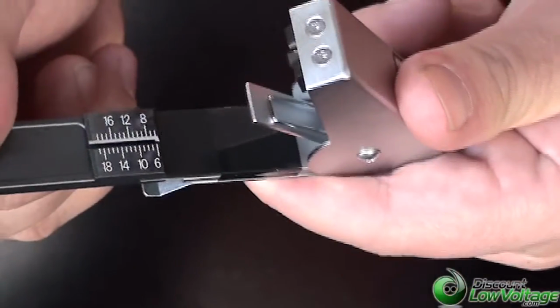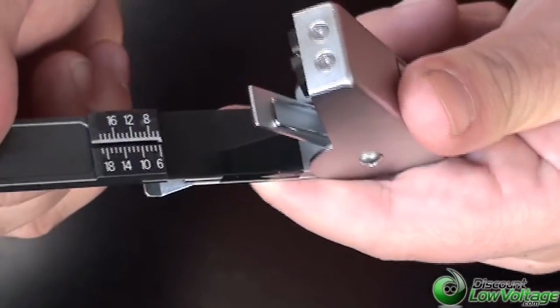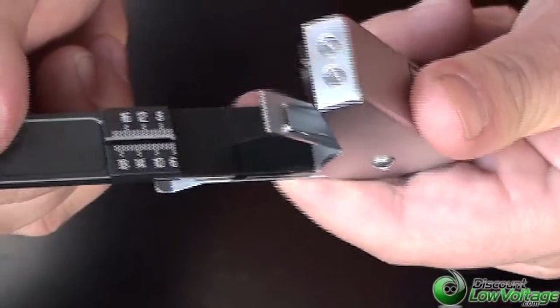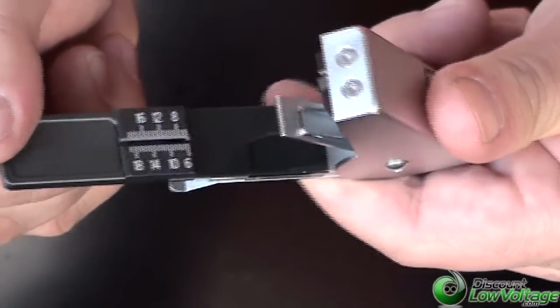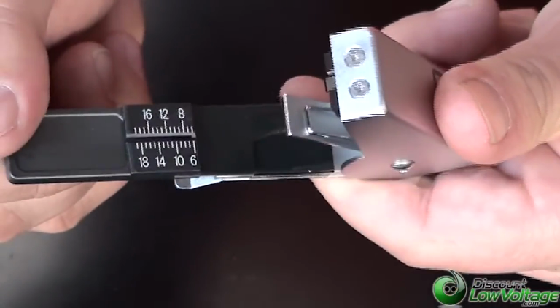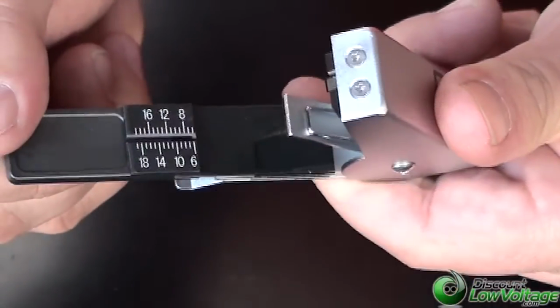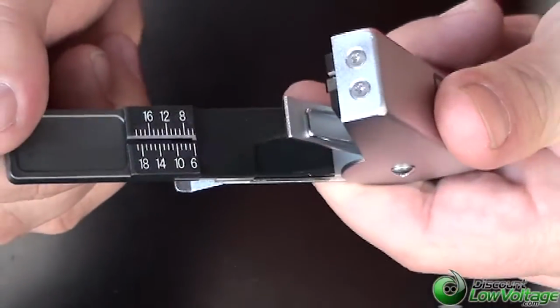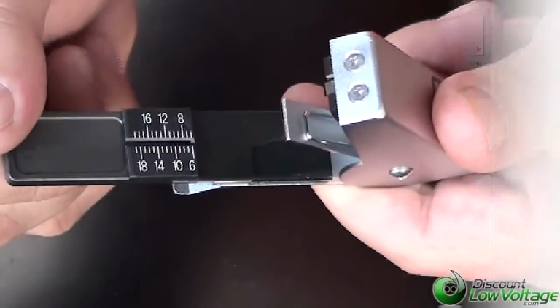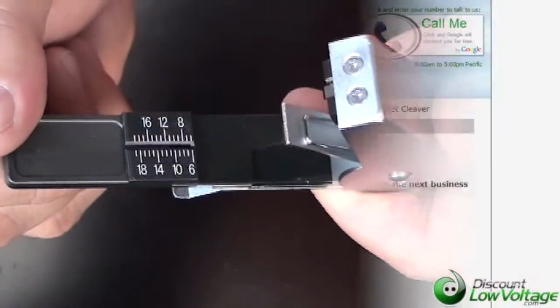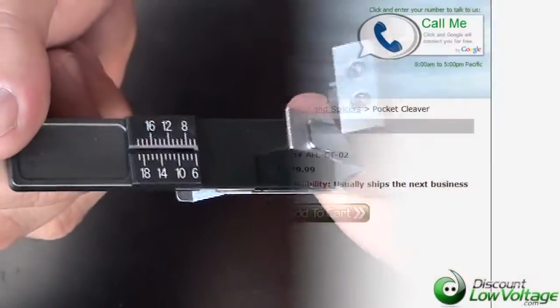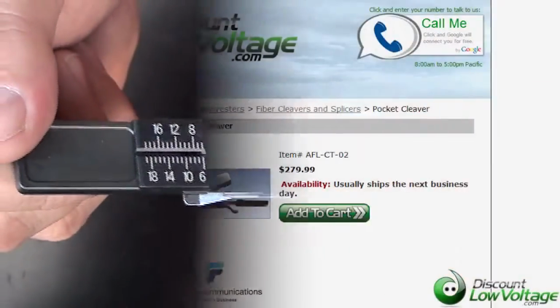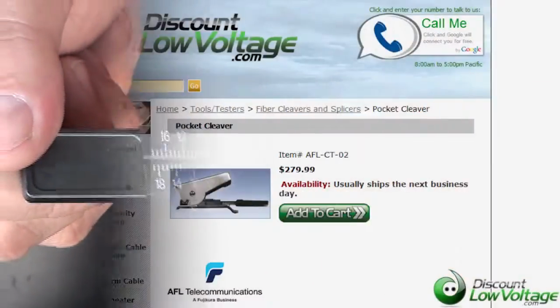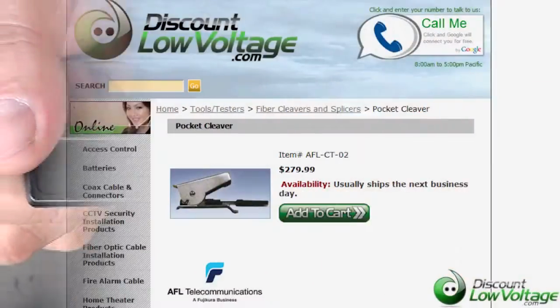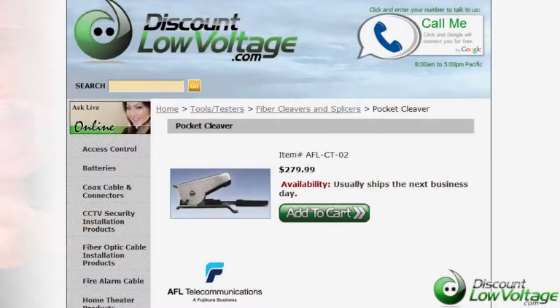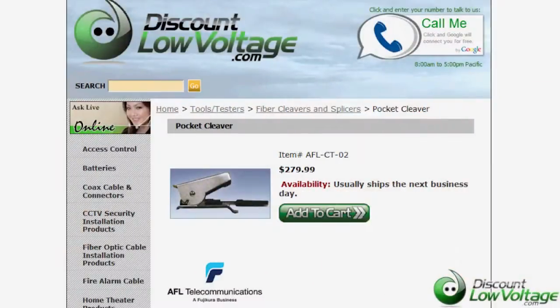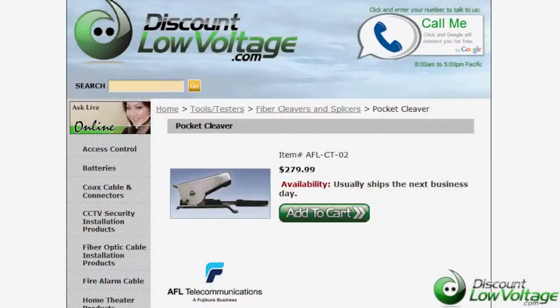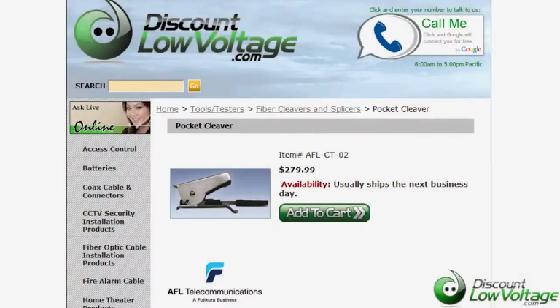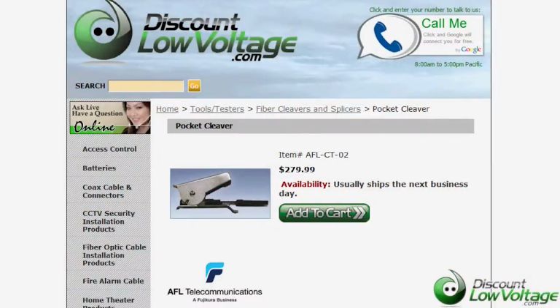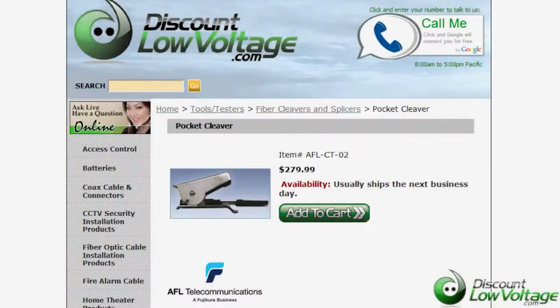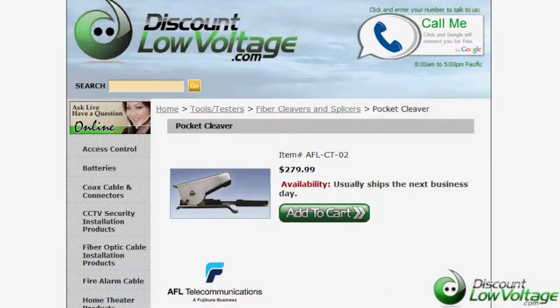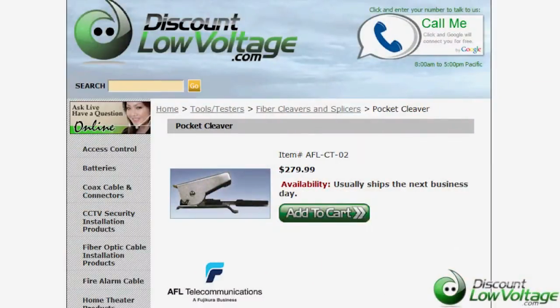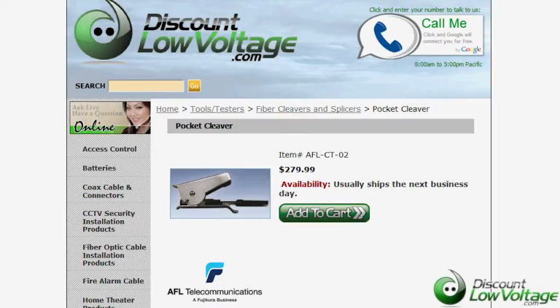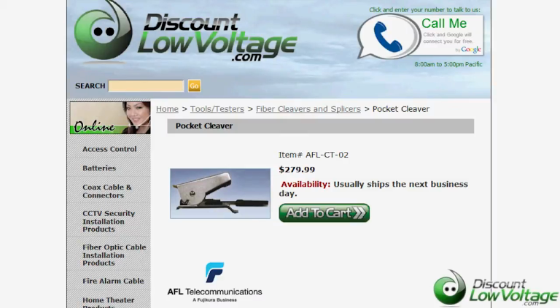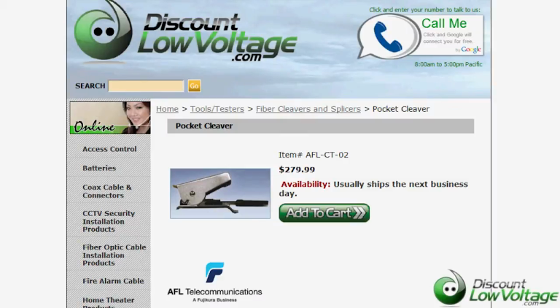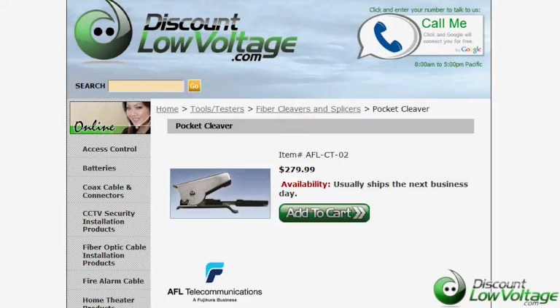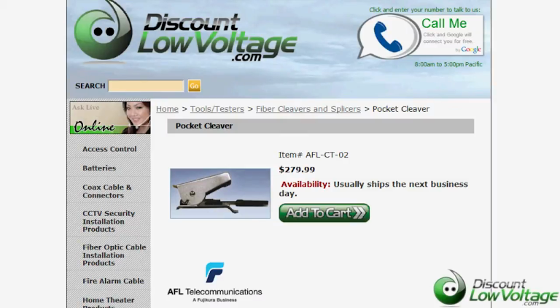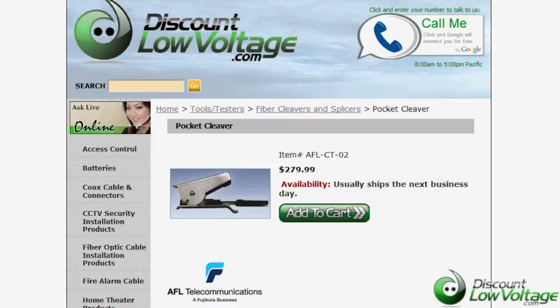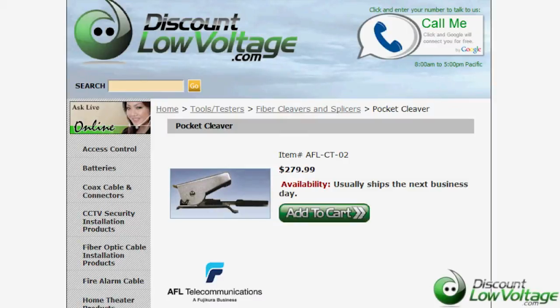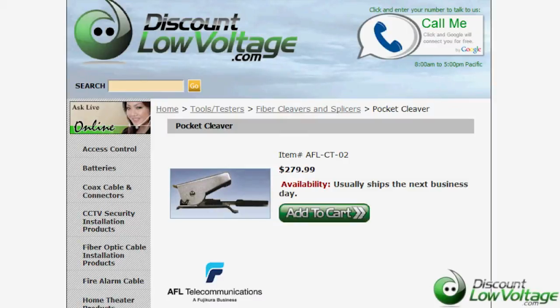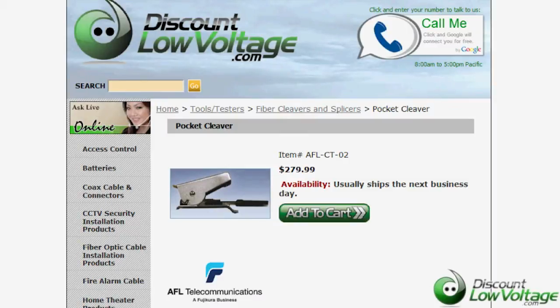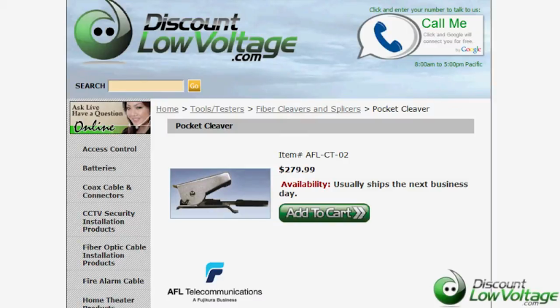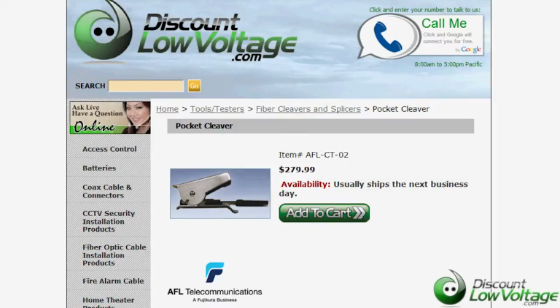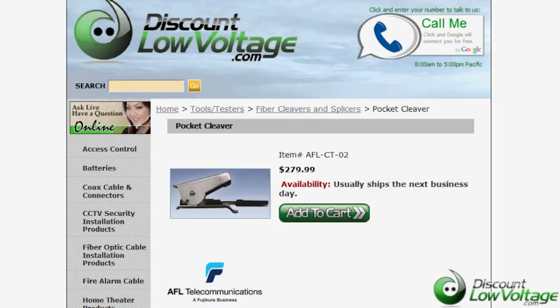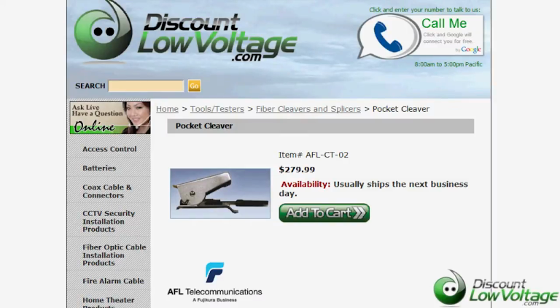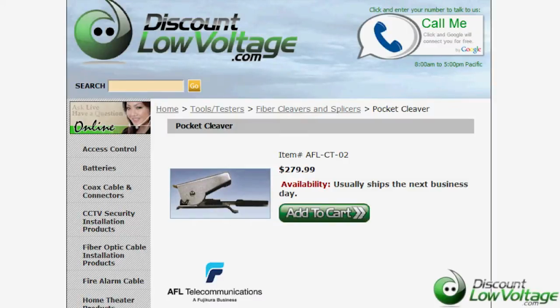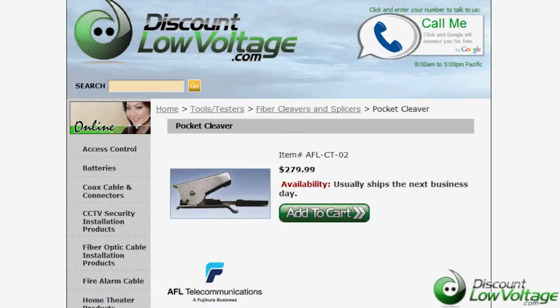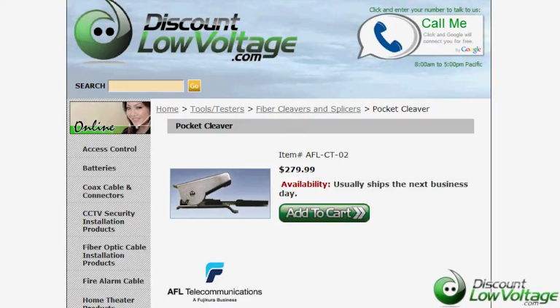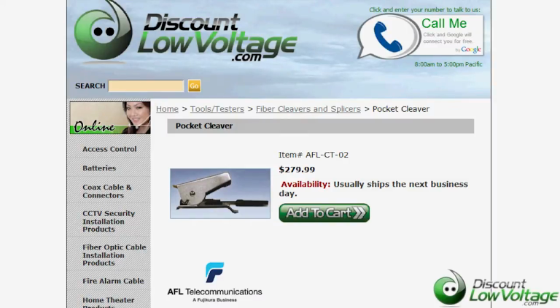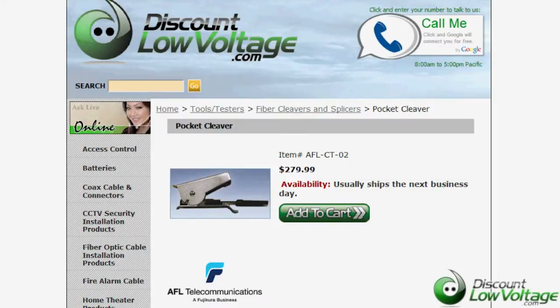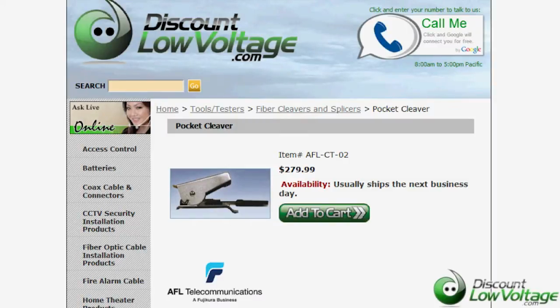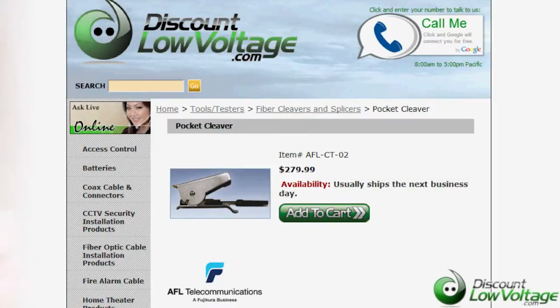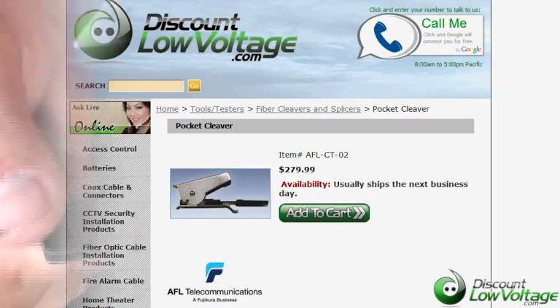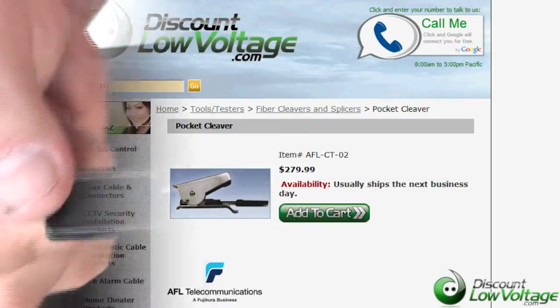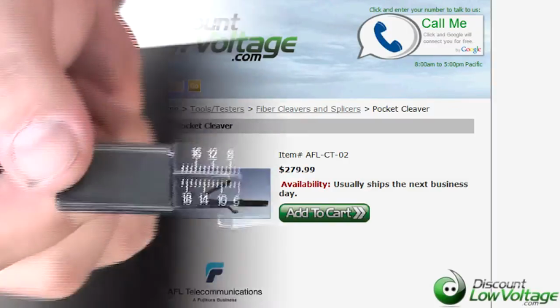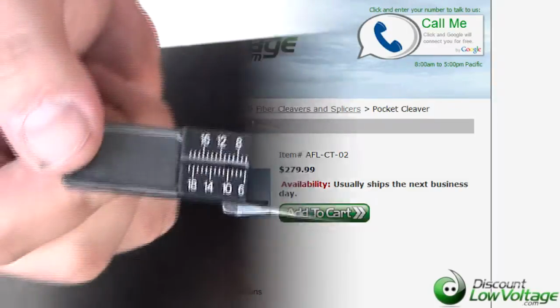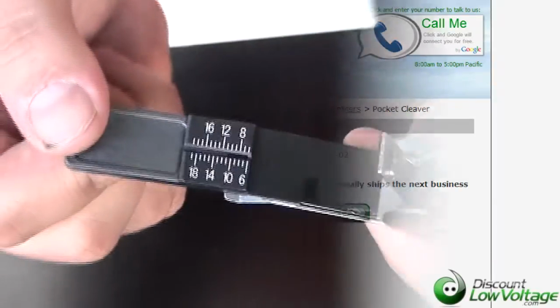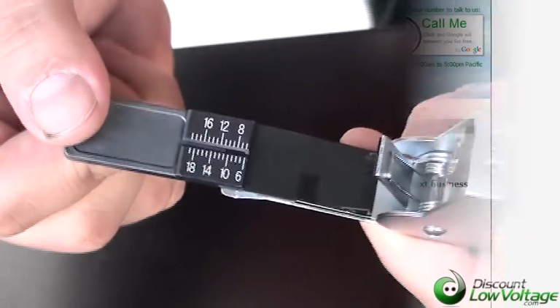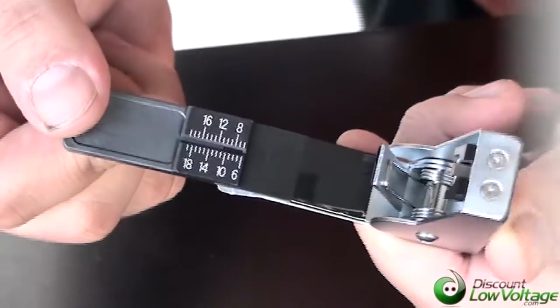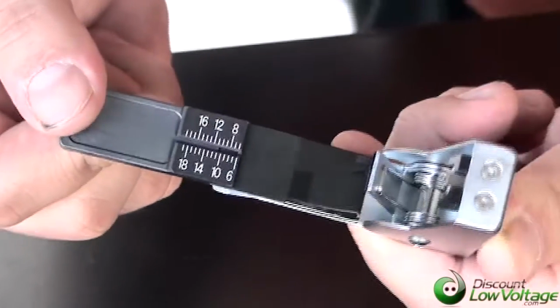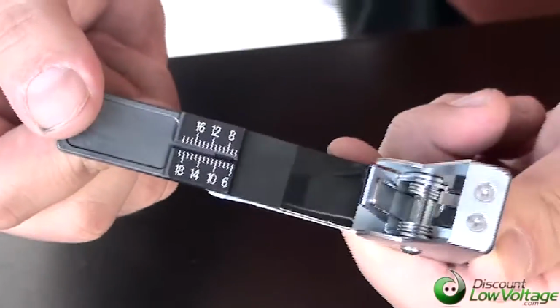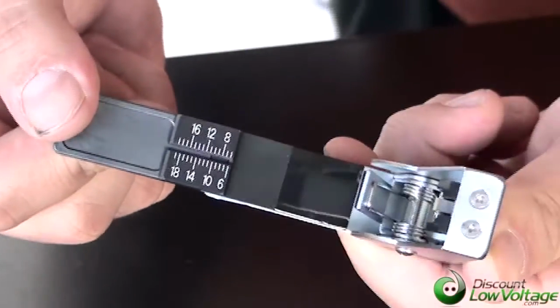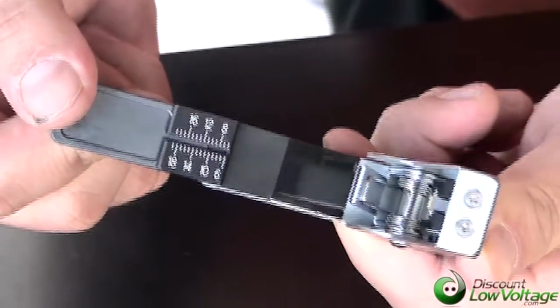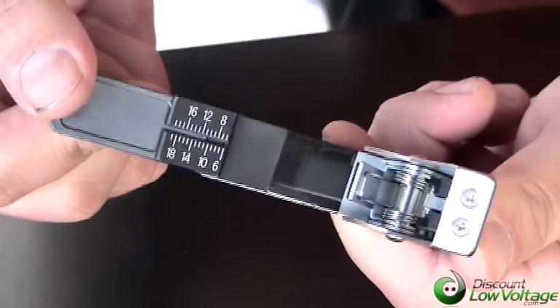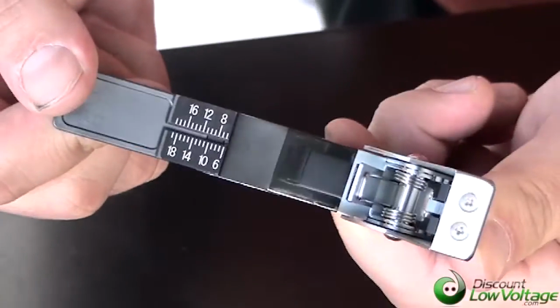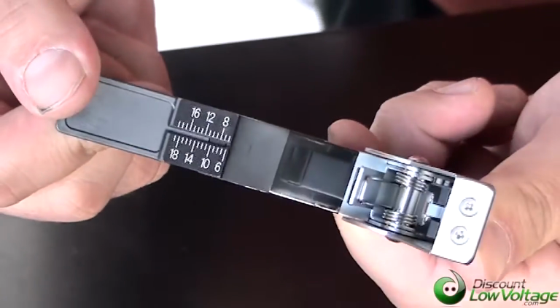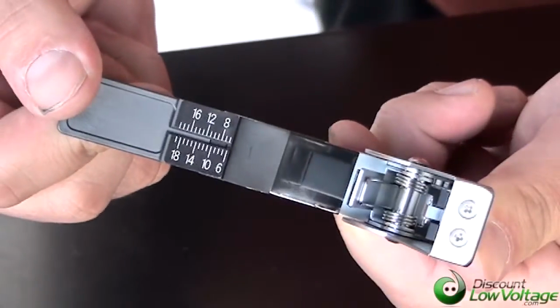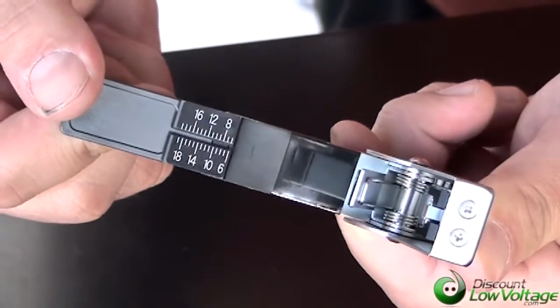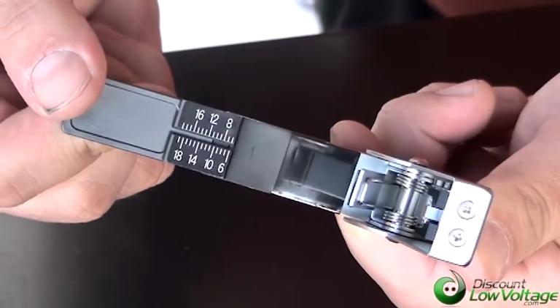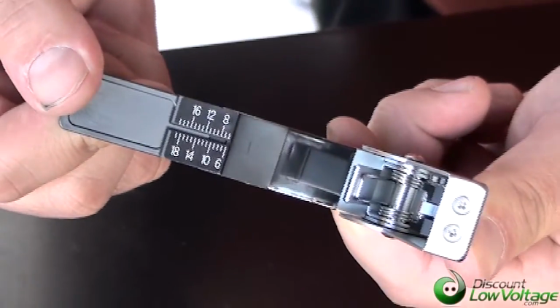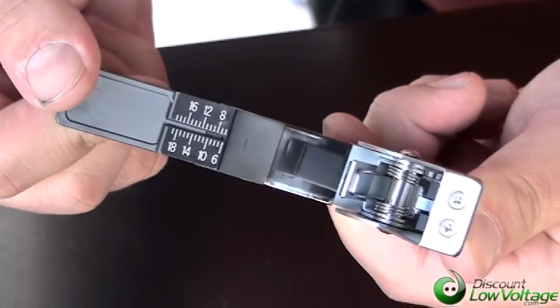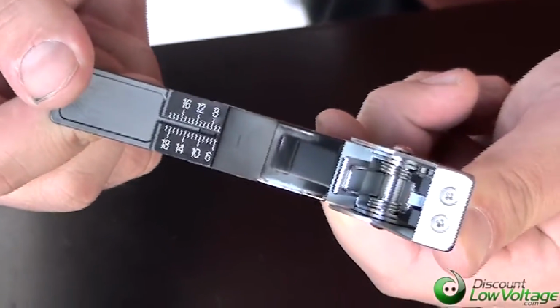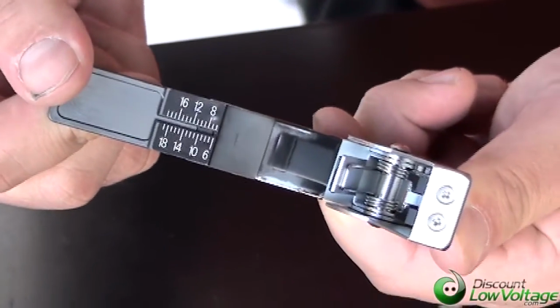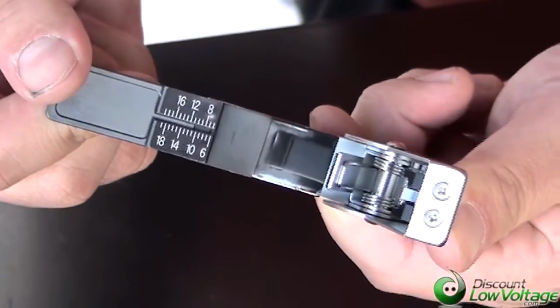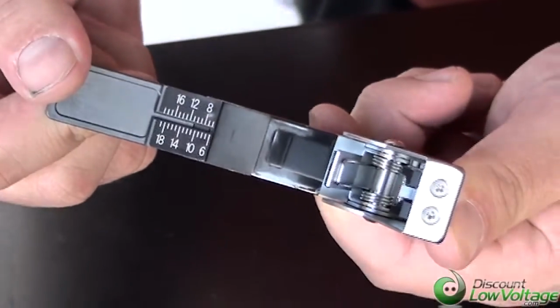You can order this online. If you have any questions, call us. The number here is 888-797-3697.